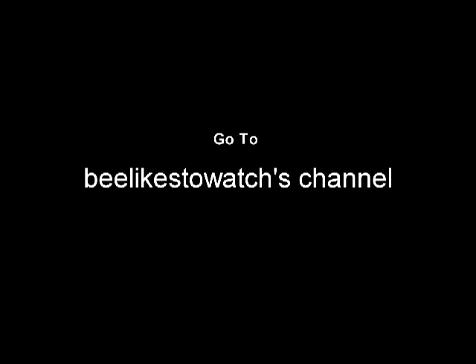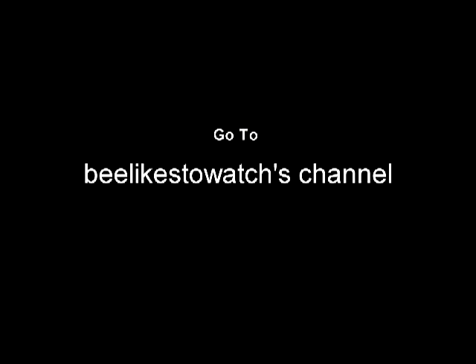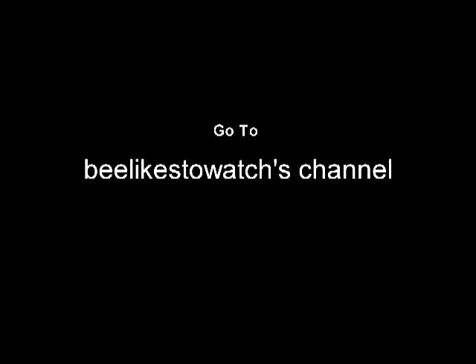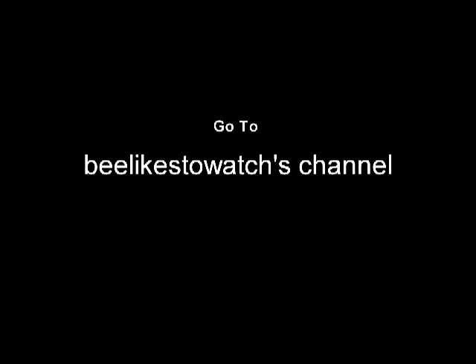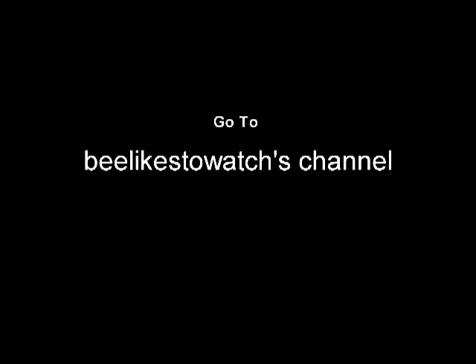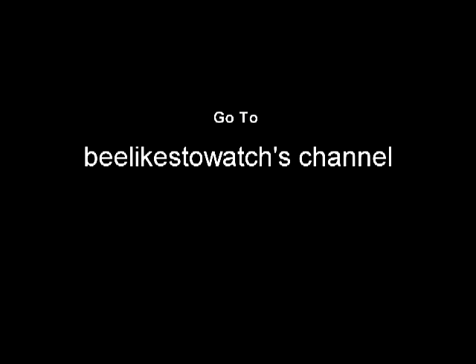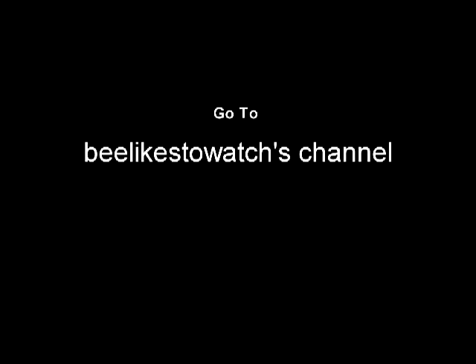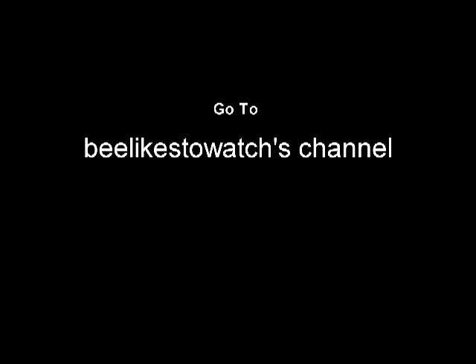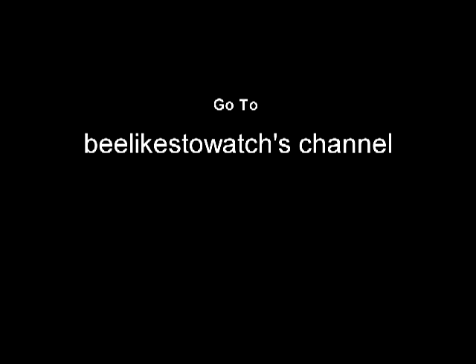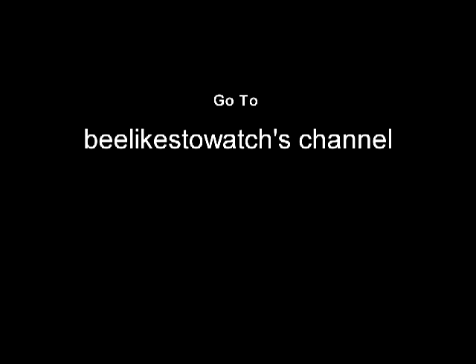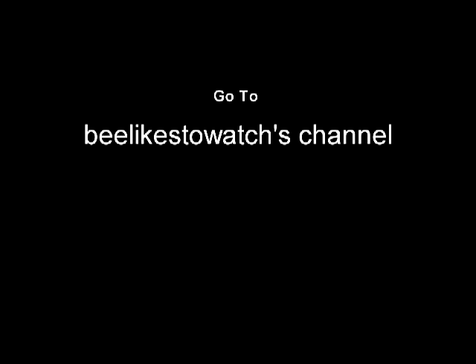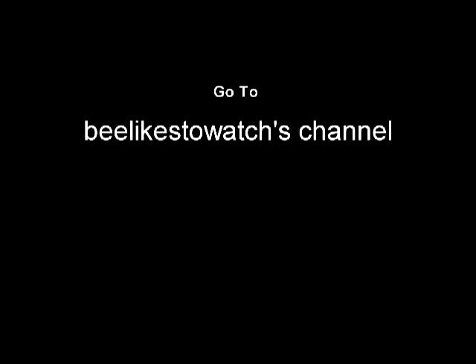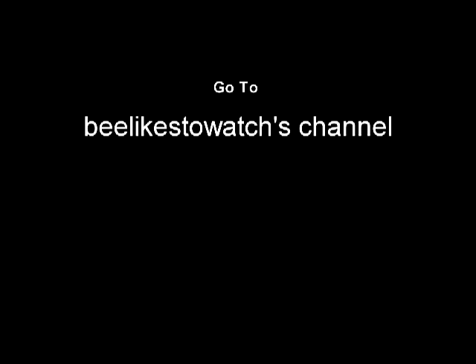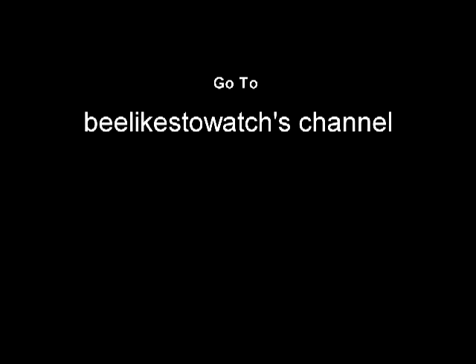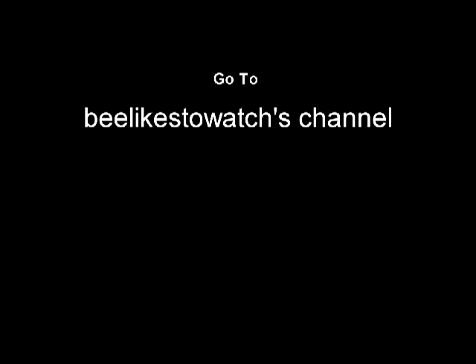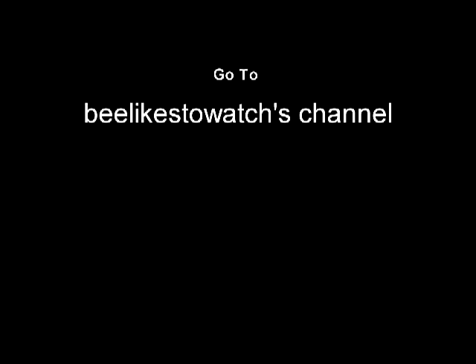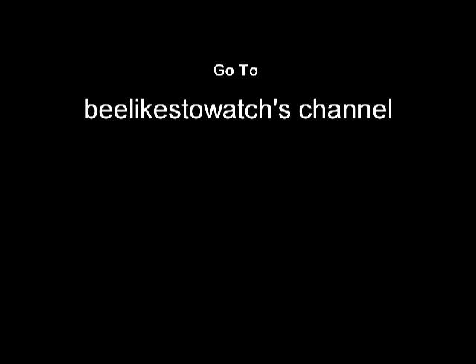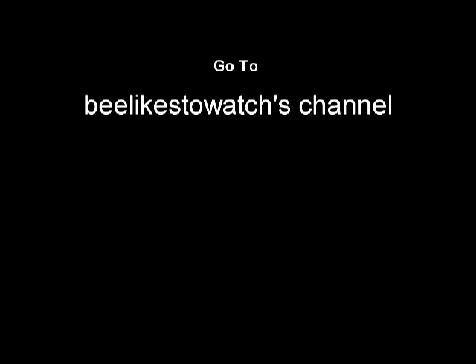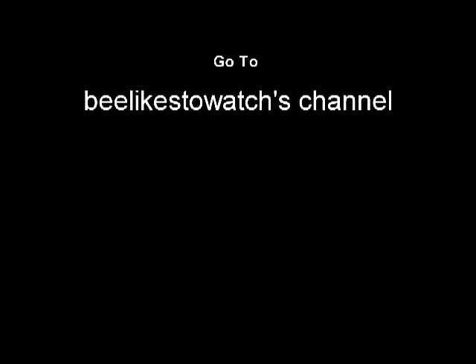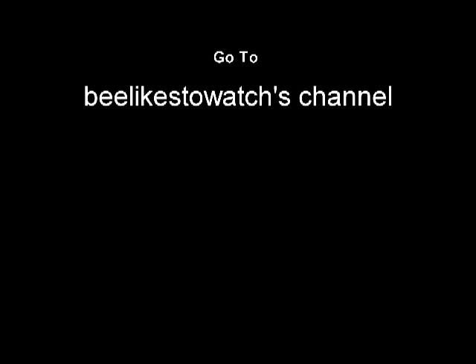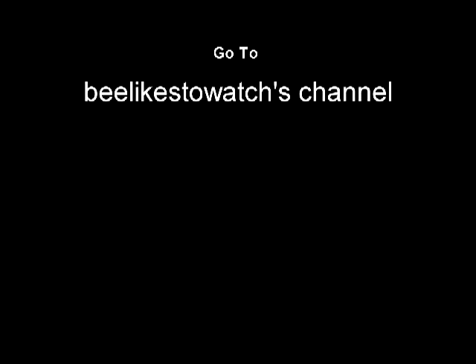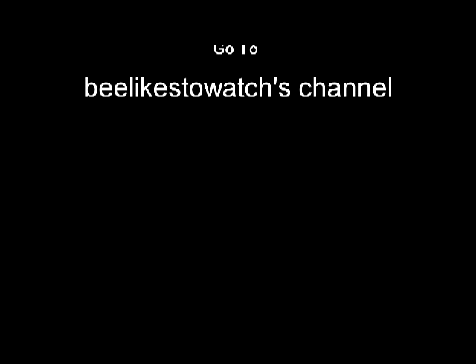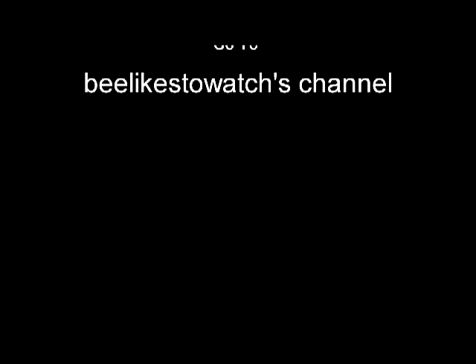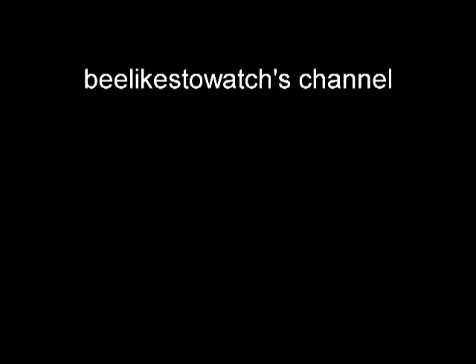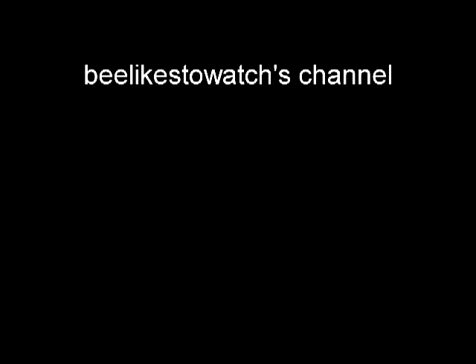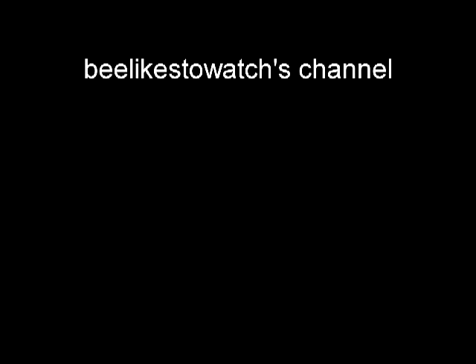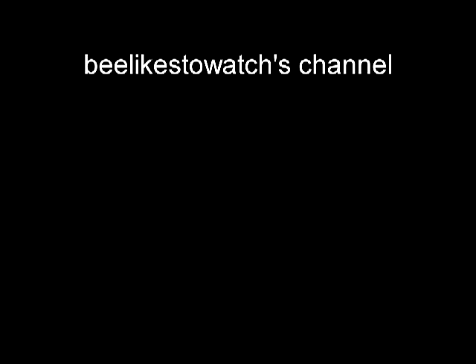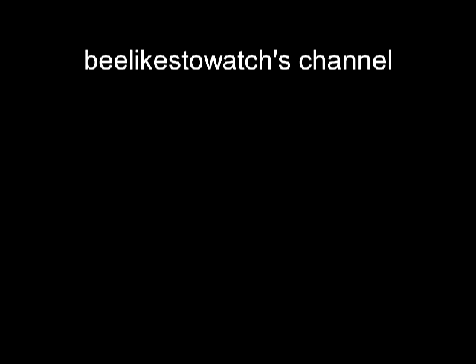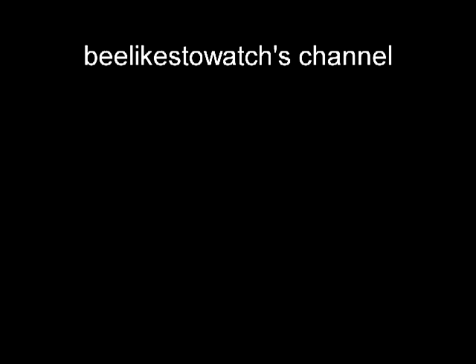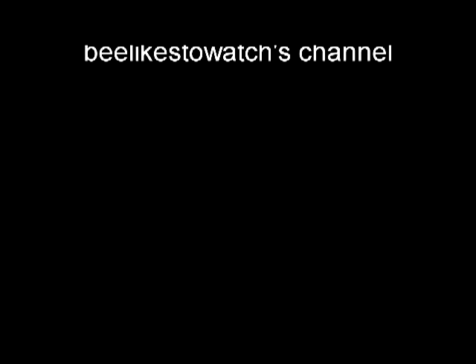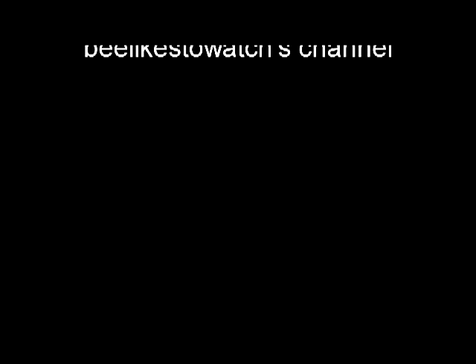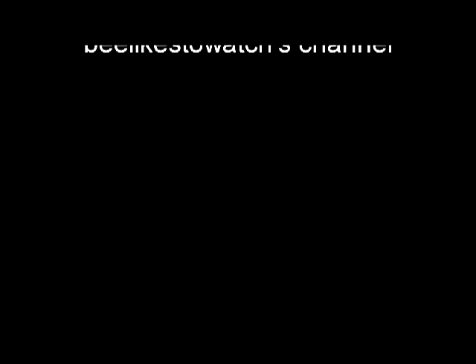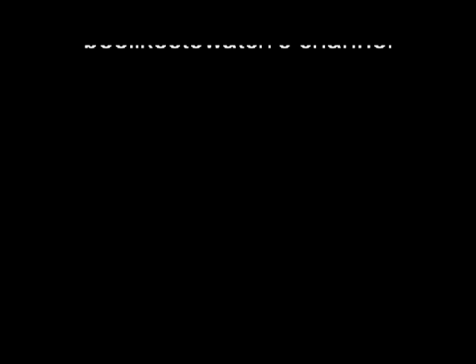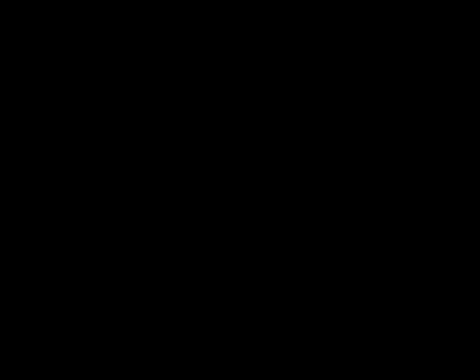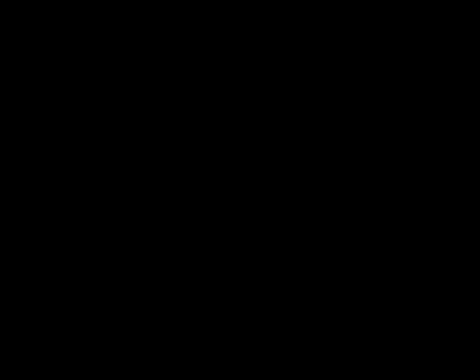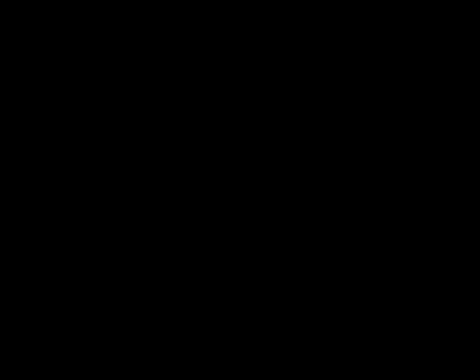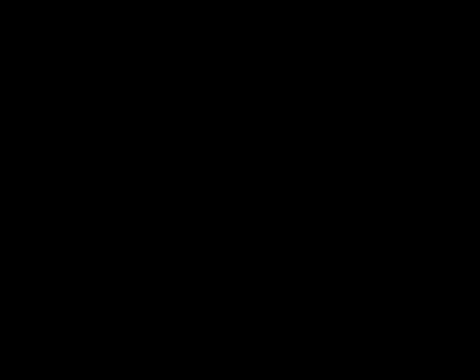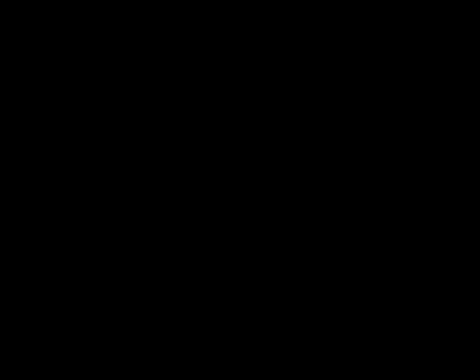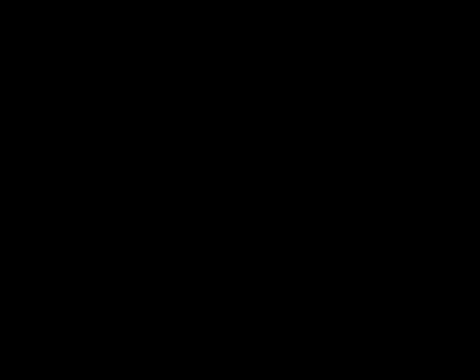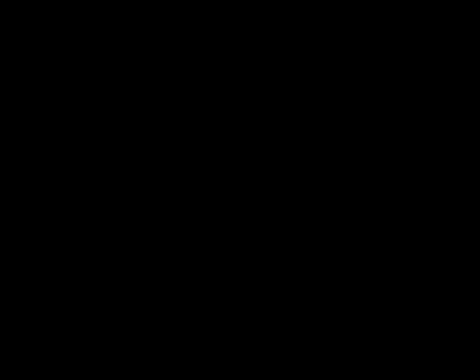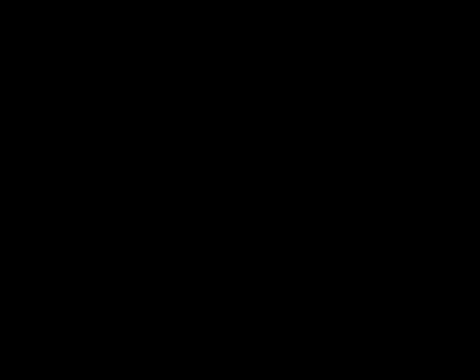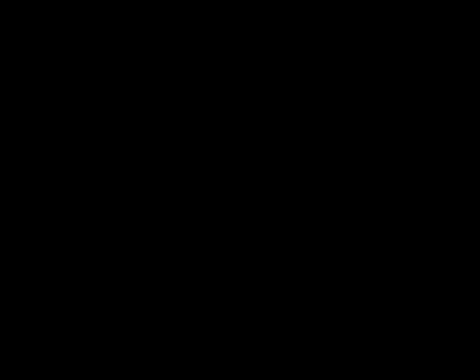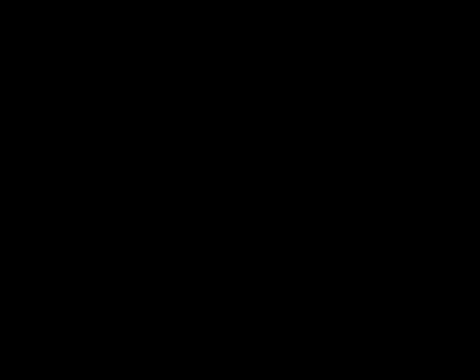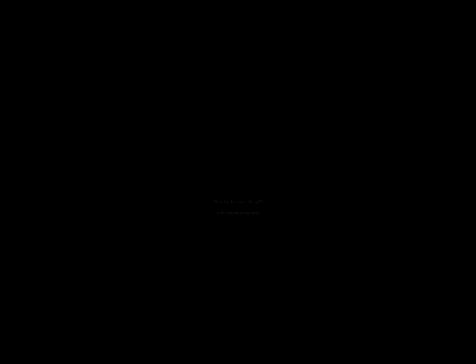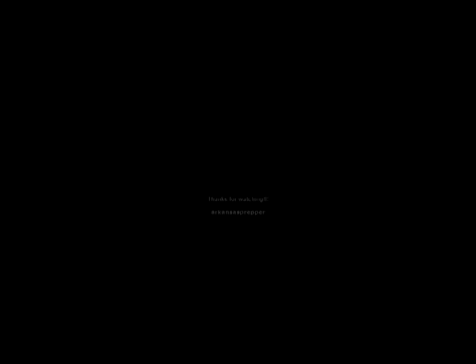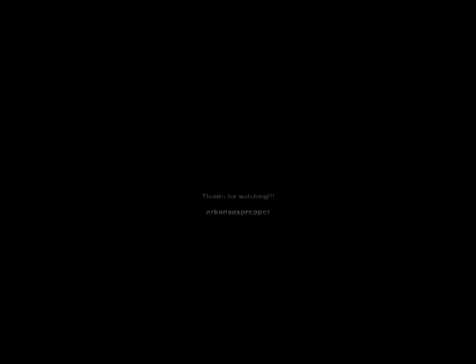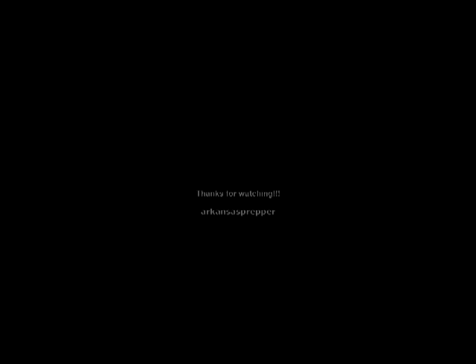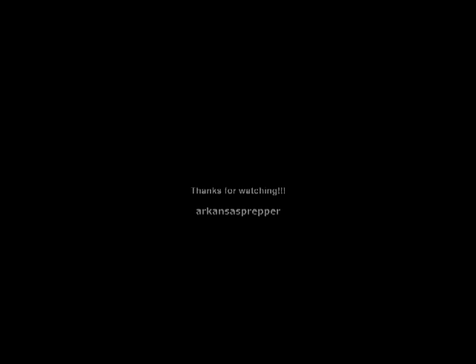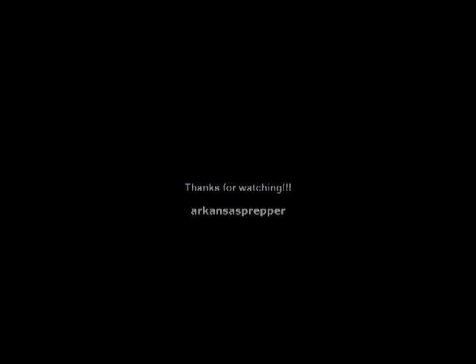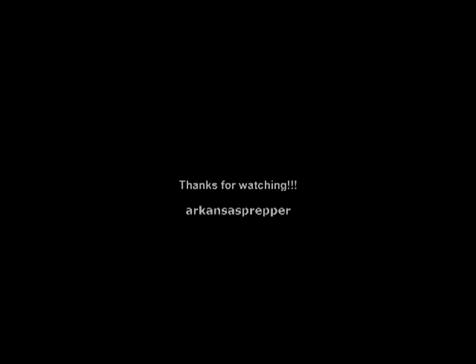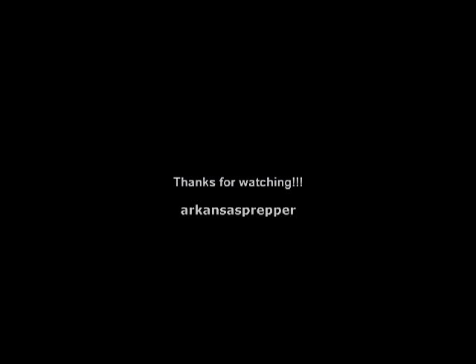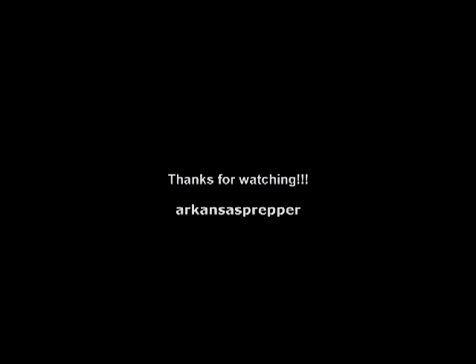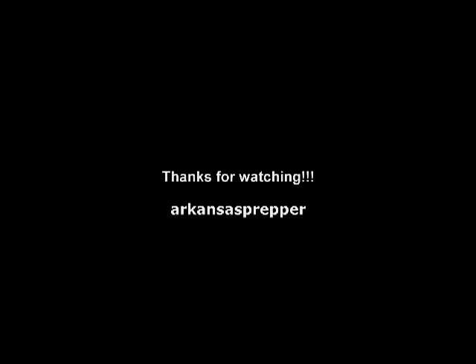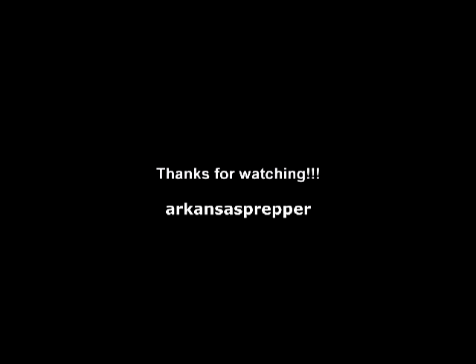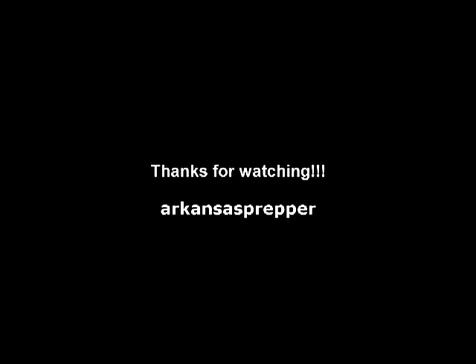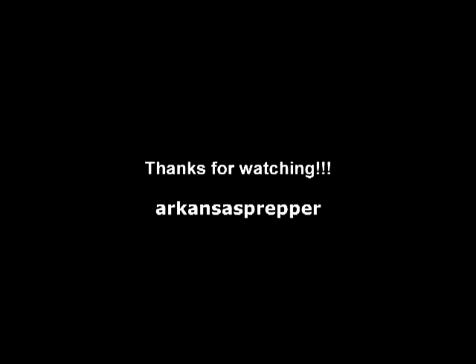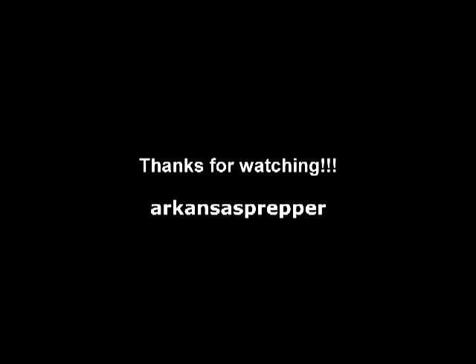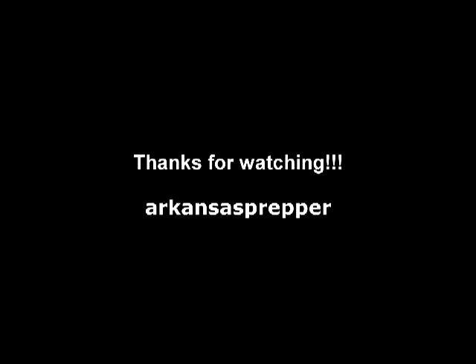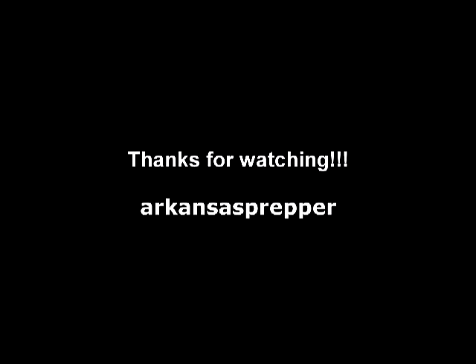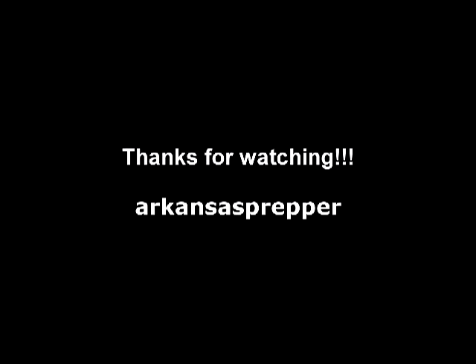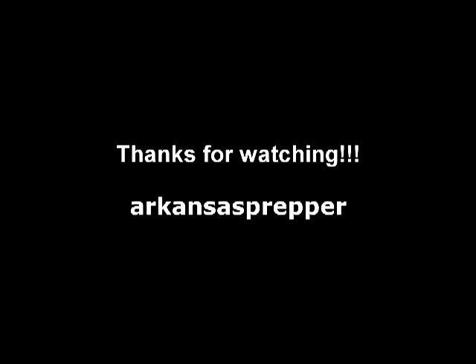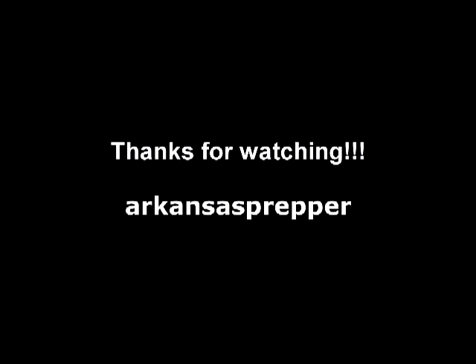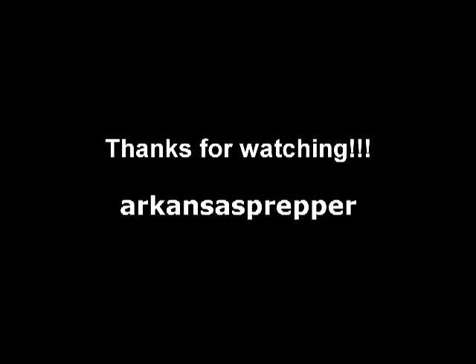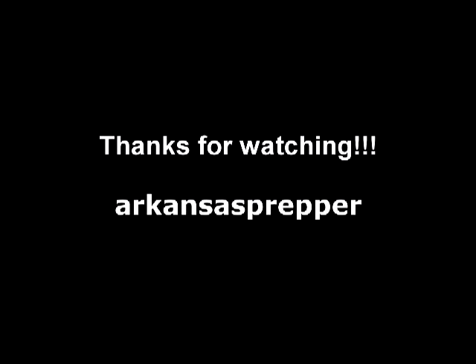I really enjoy watching his videos and I want to thank you guys so much for watching.